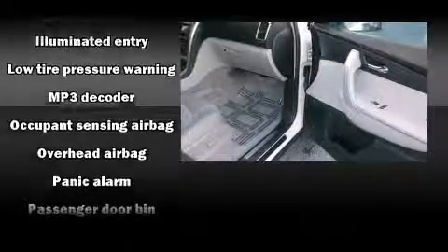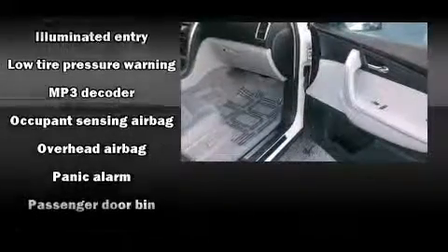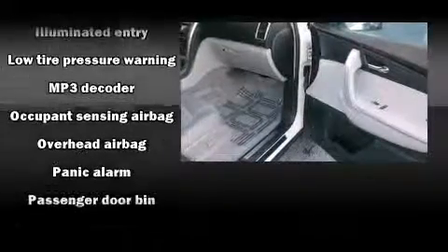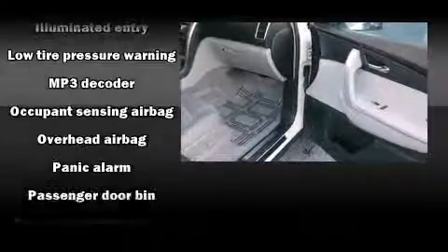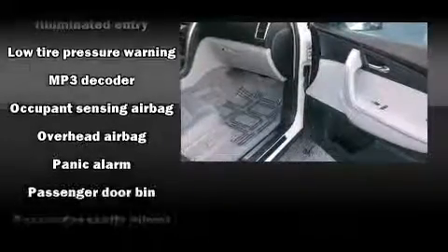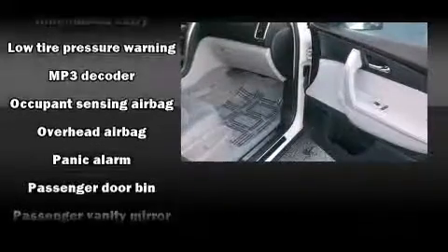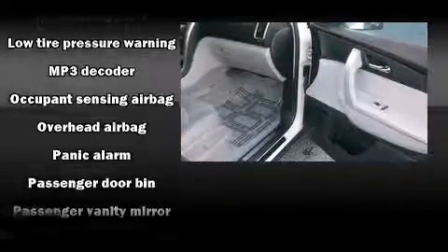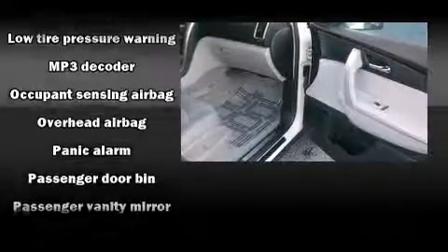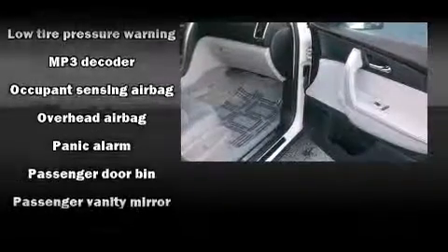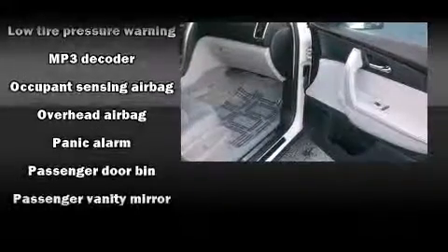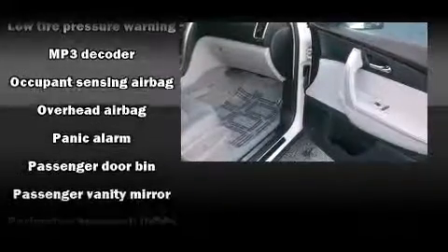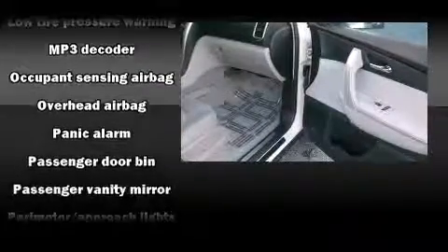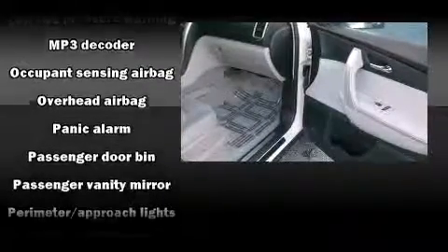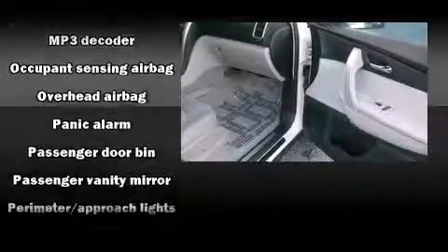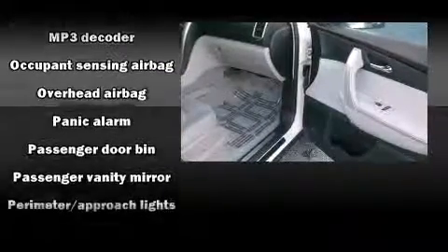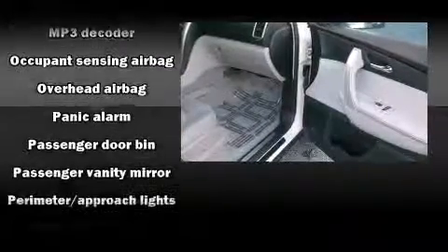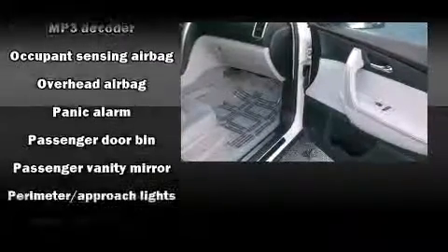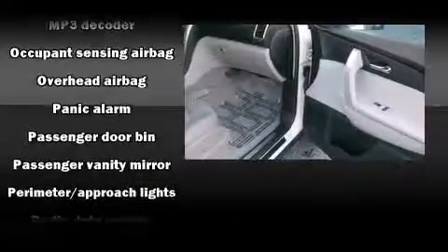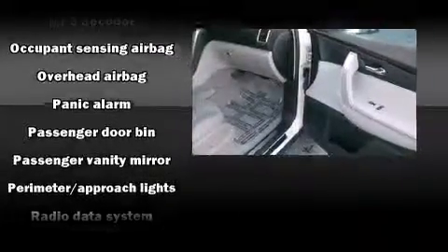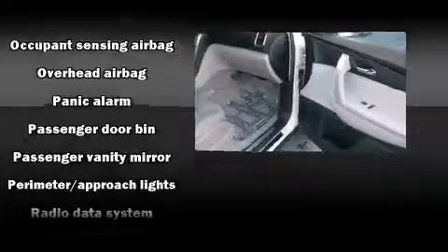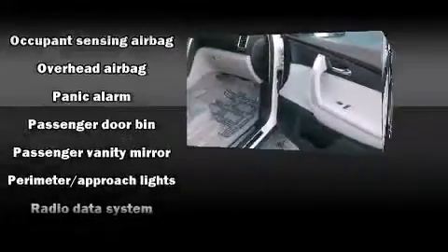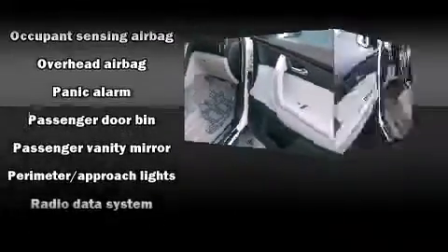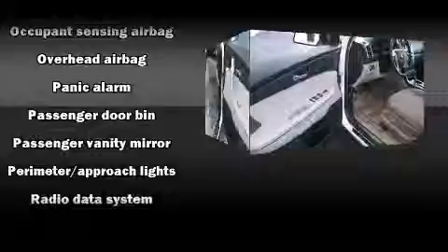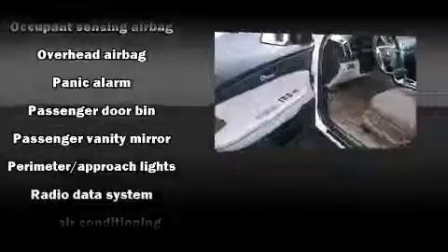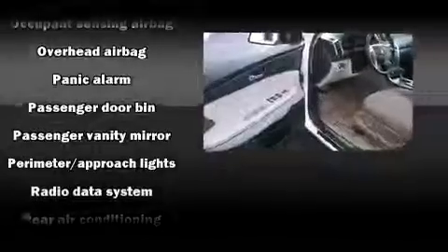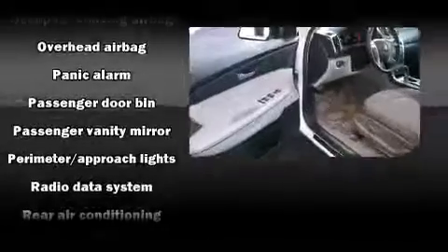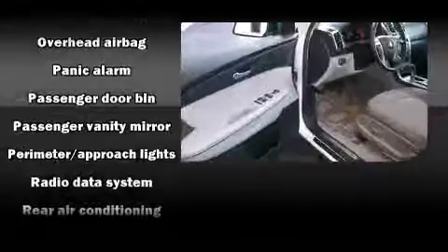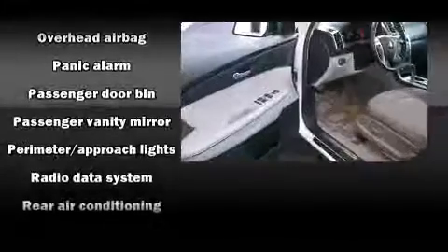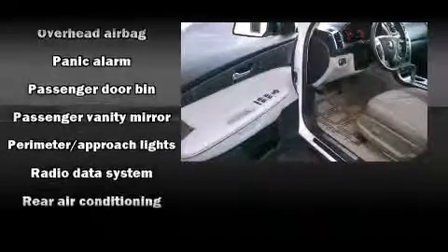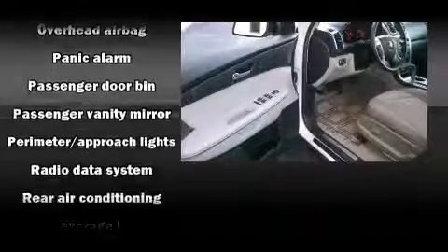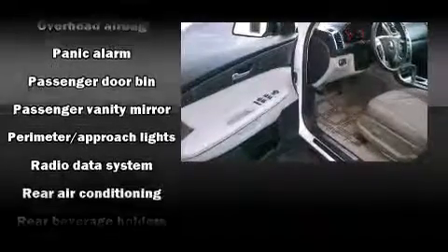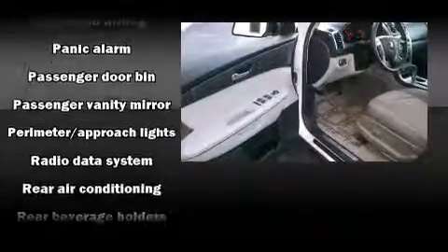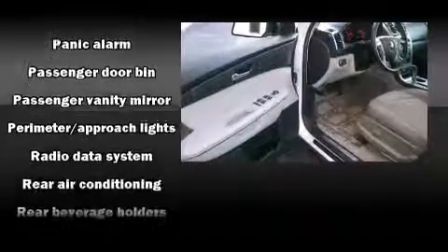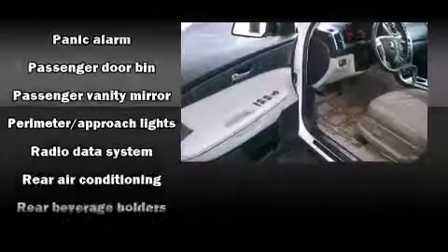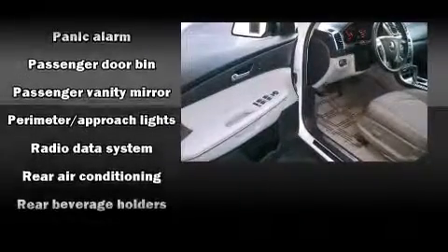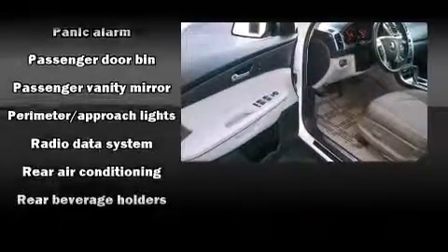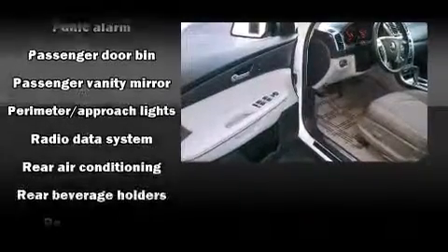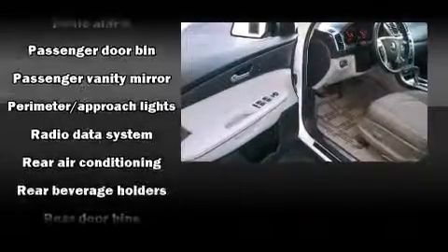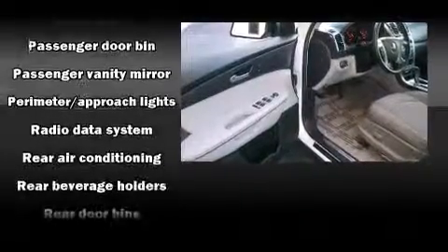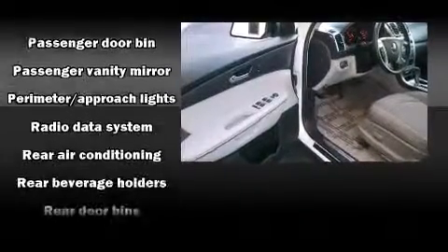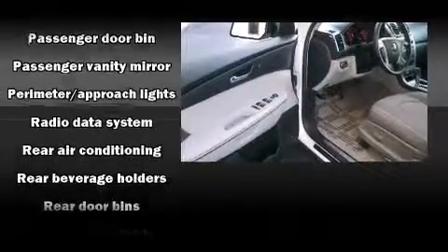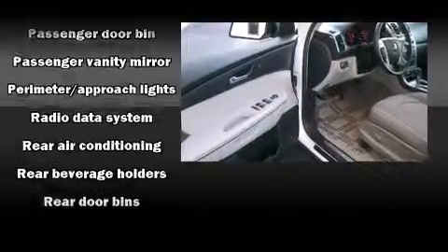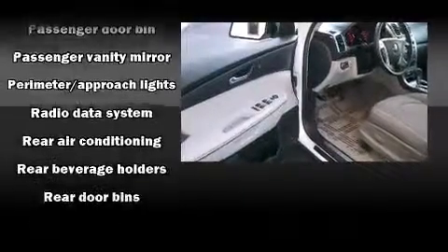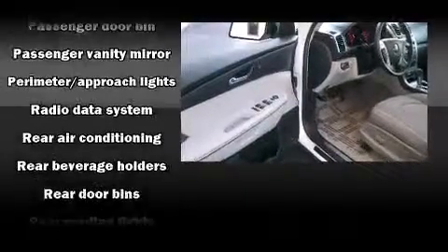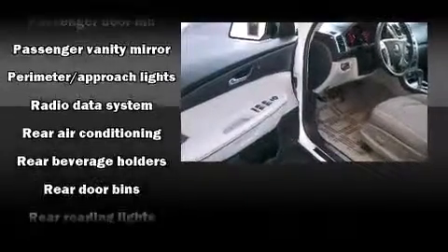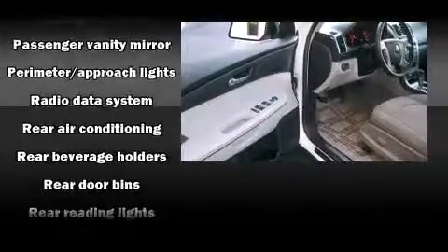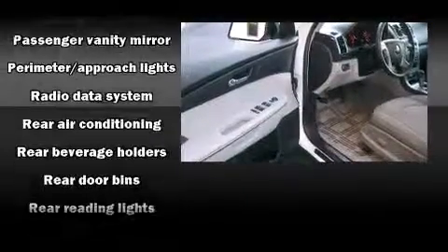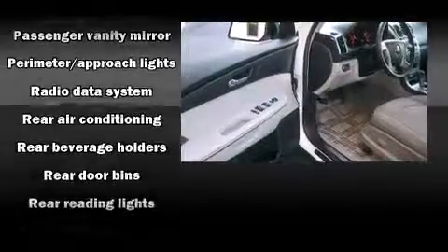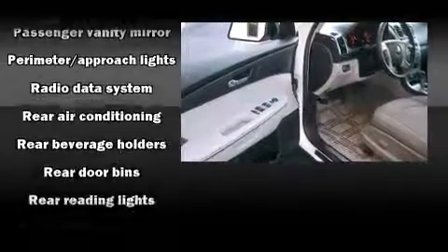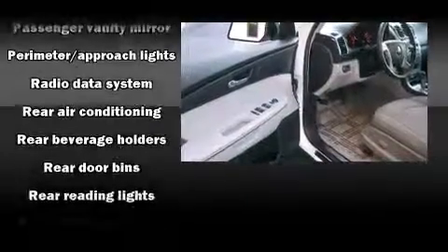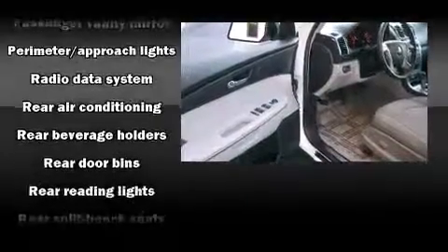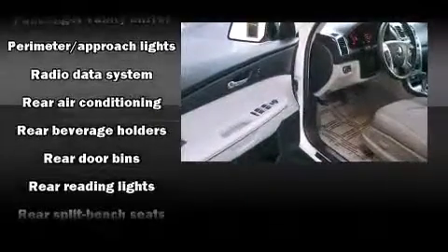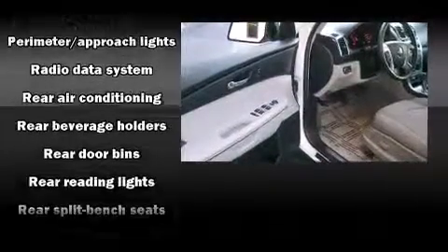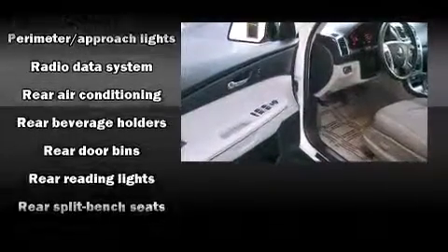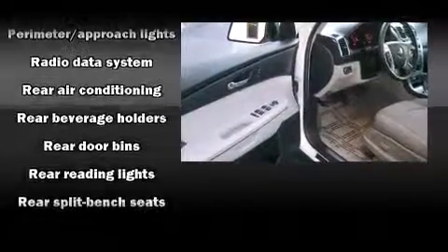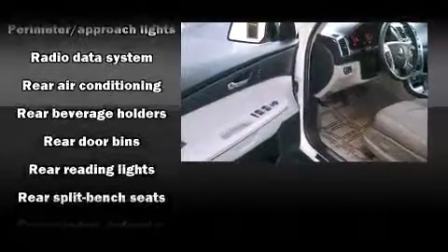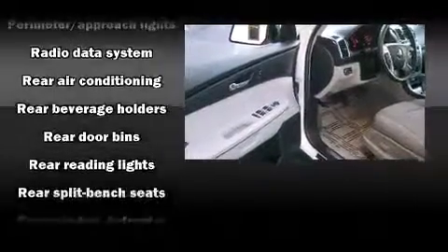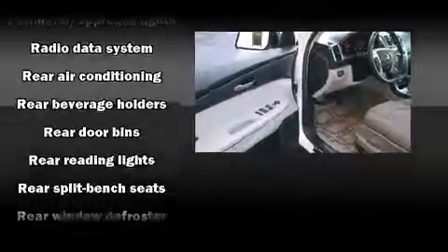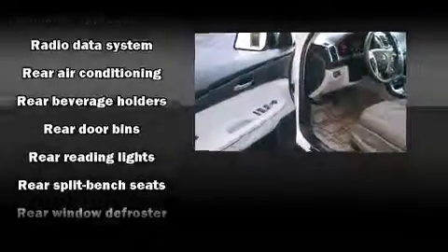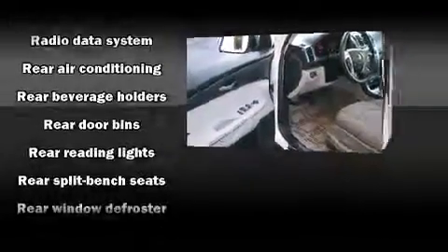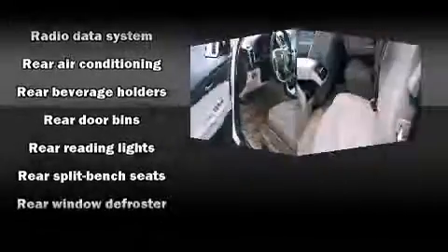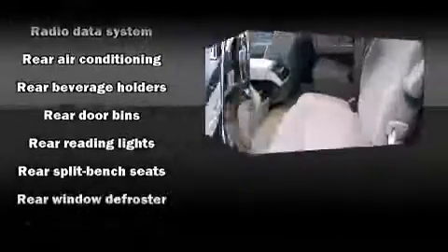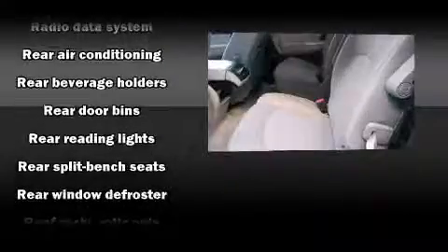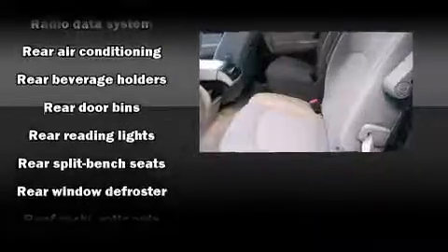Electronic stability control assures solid grip atop the road surface no matter how challenging the driving conditions.